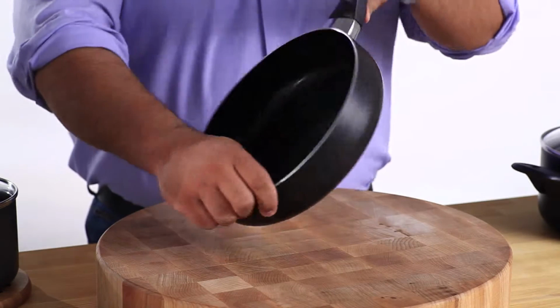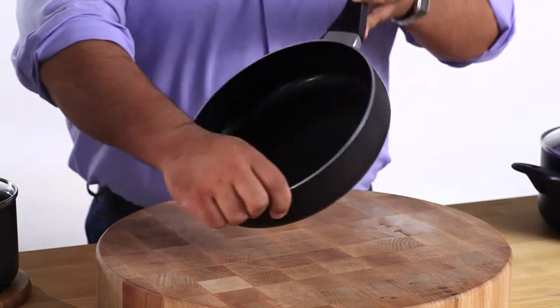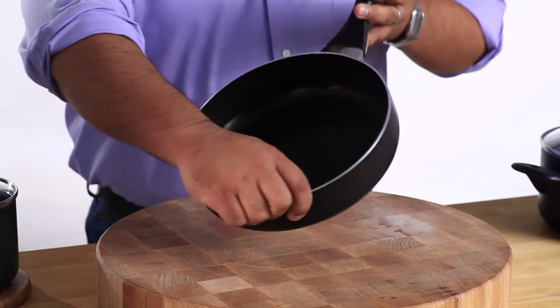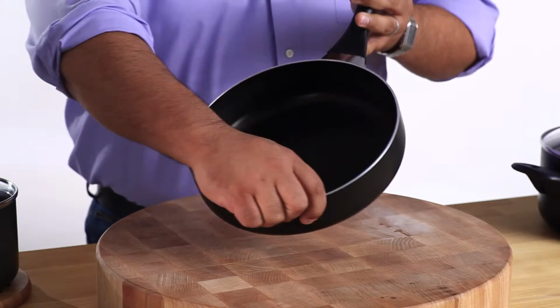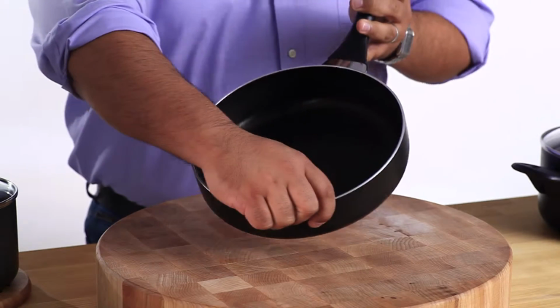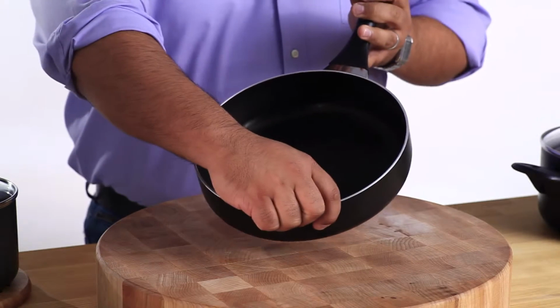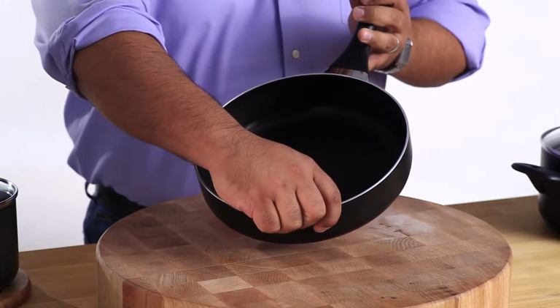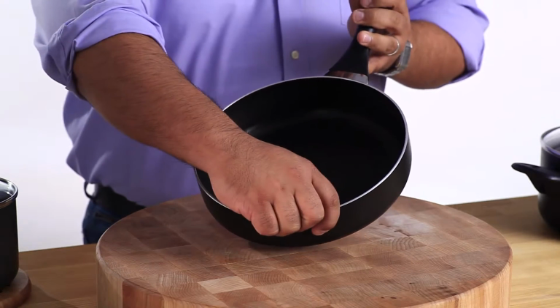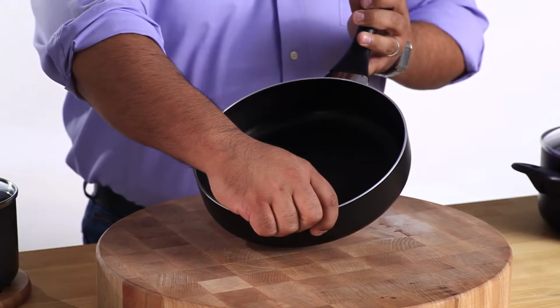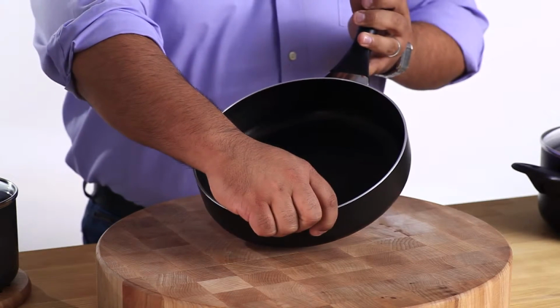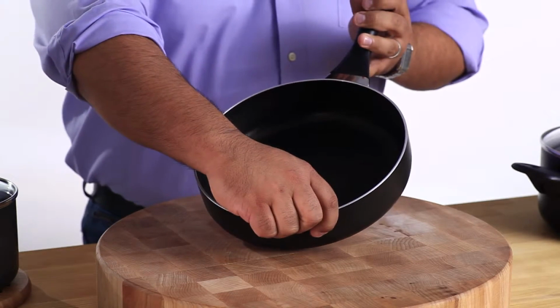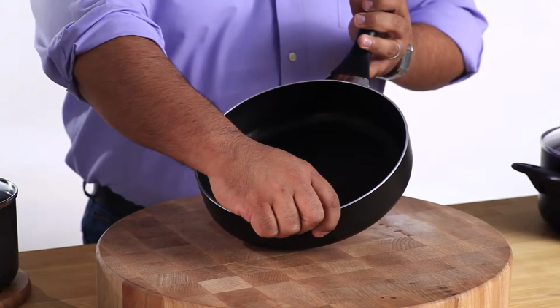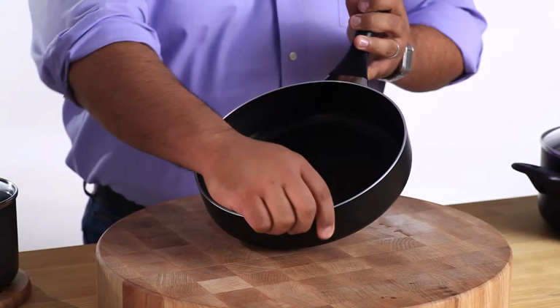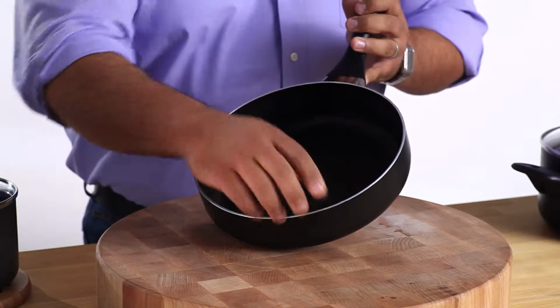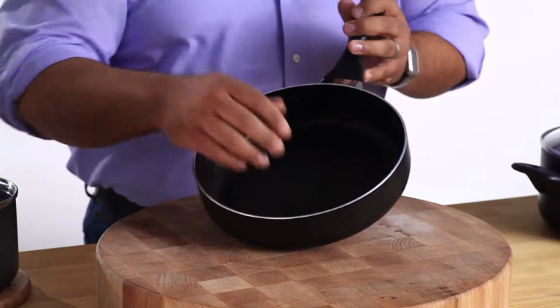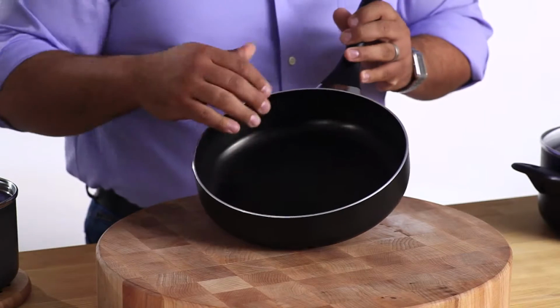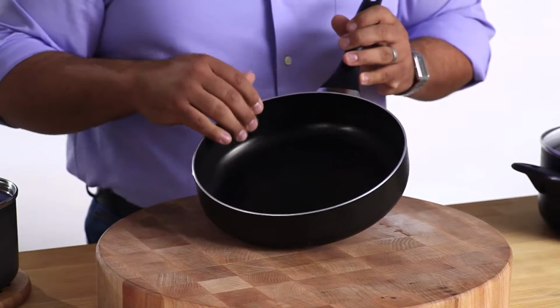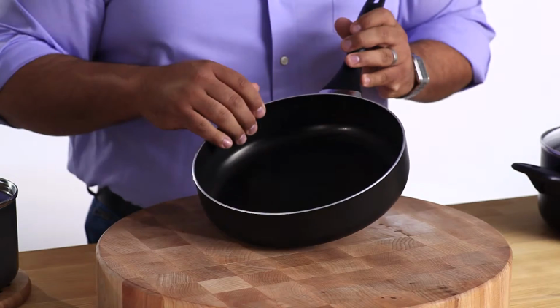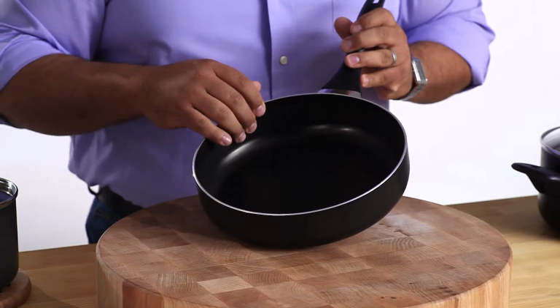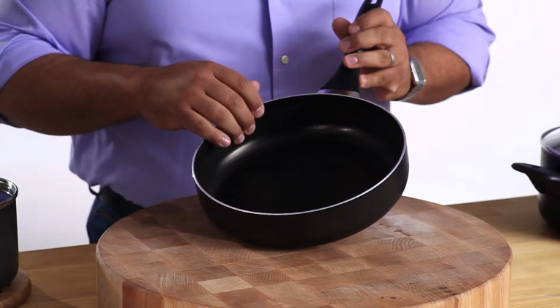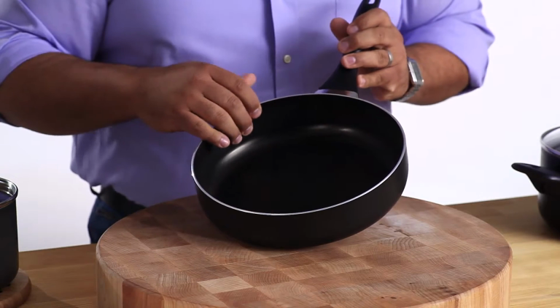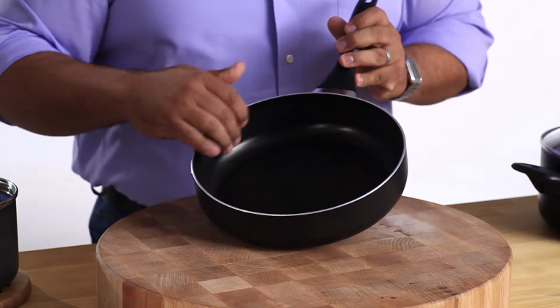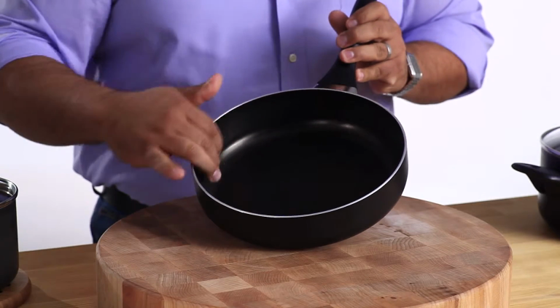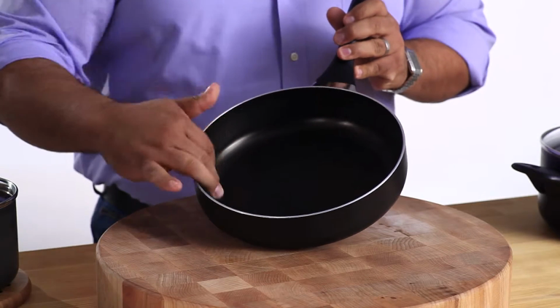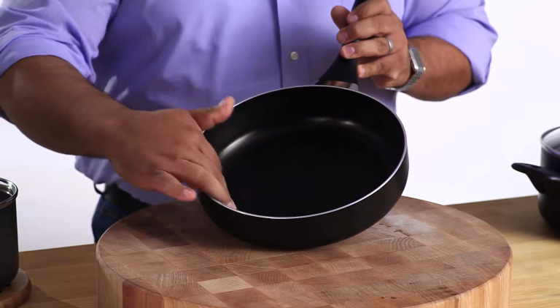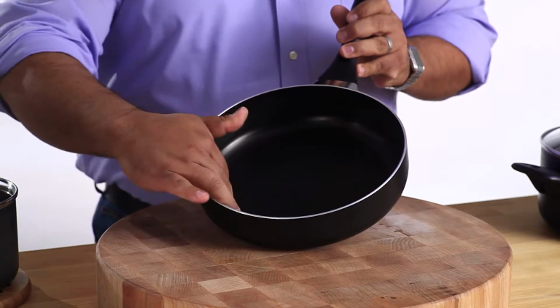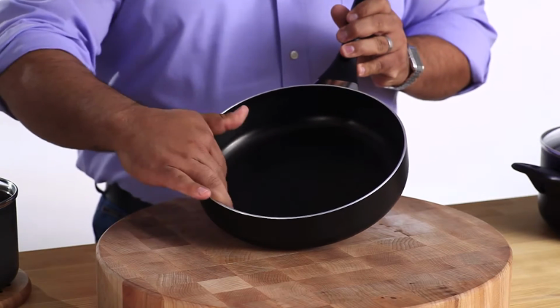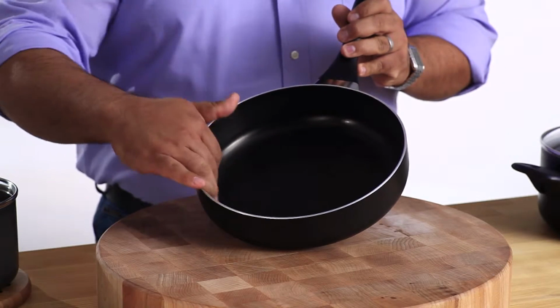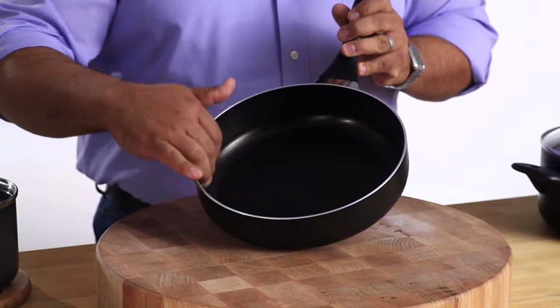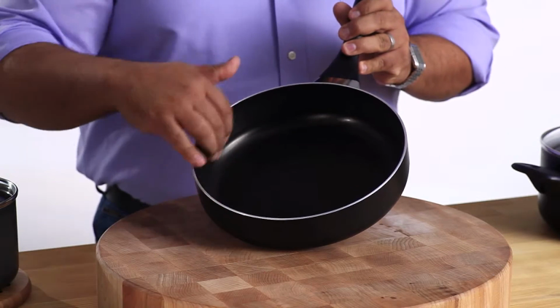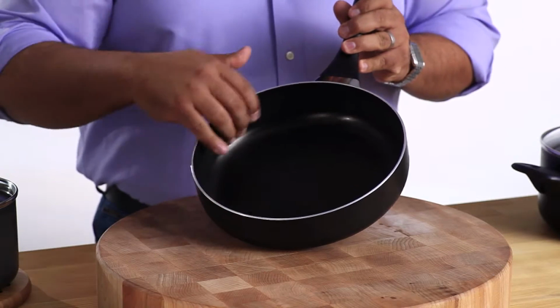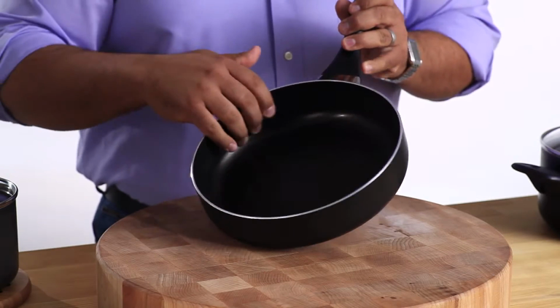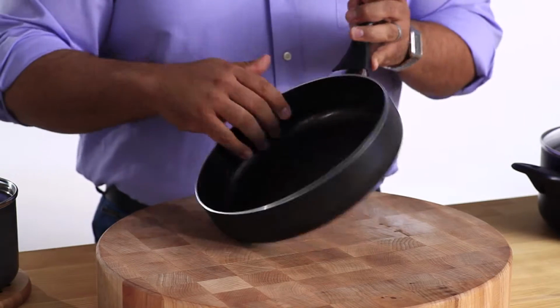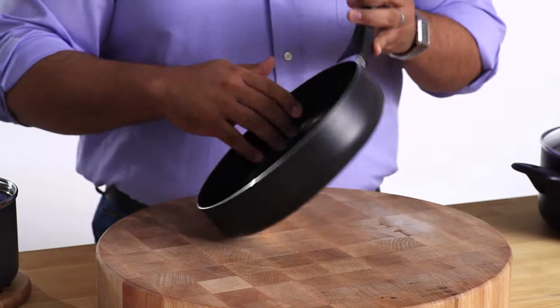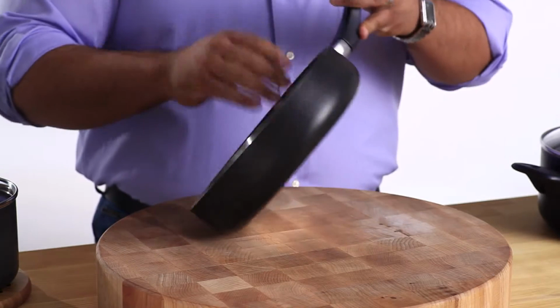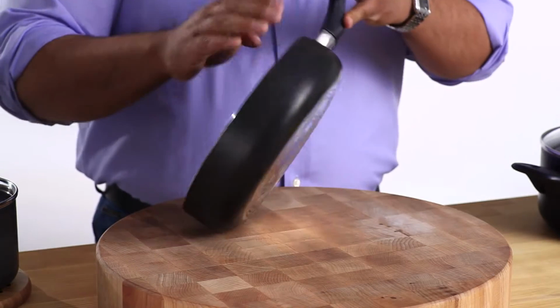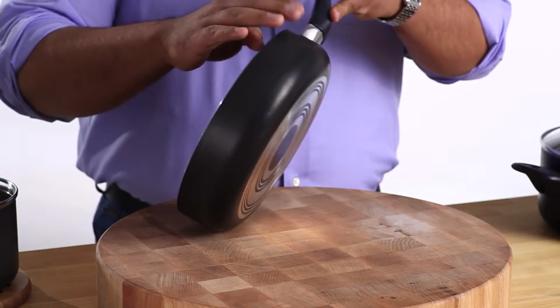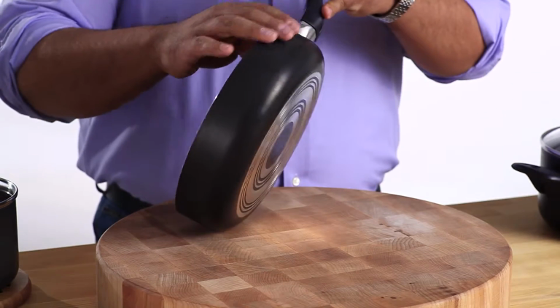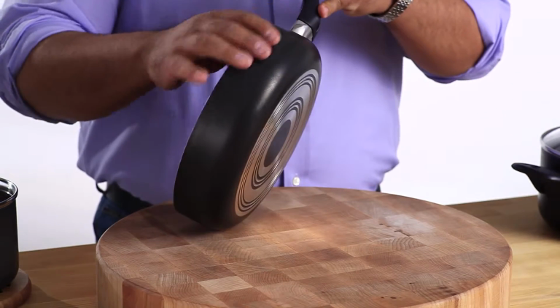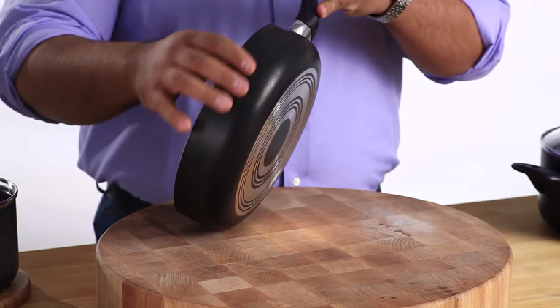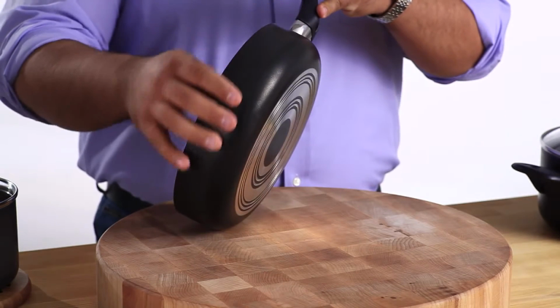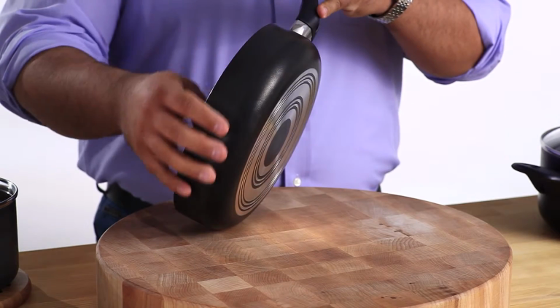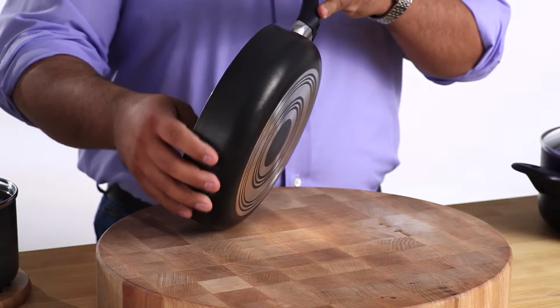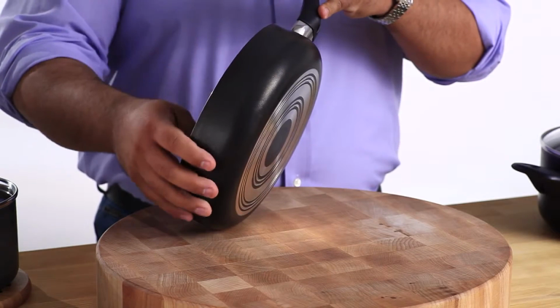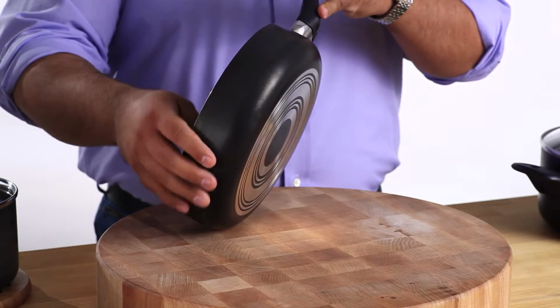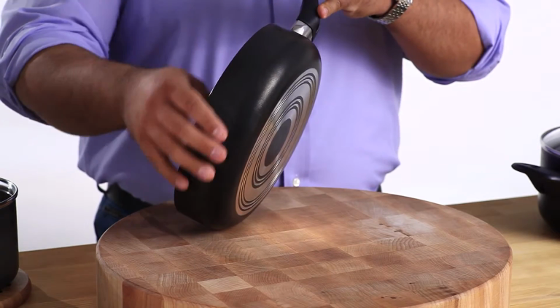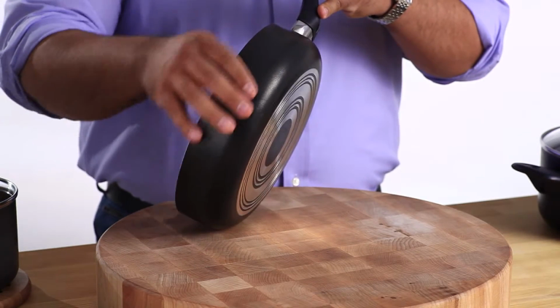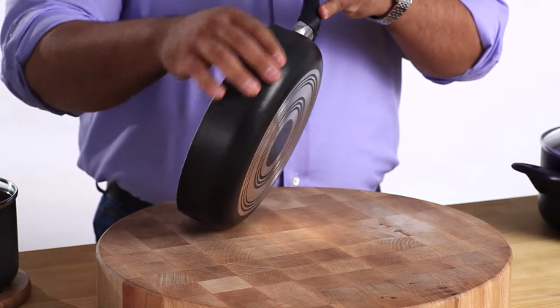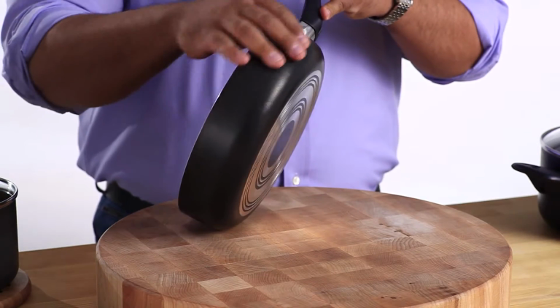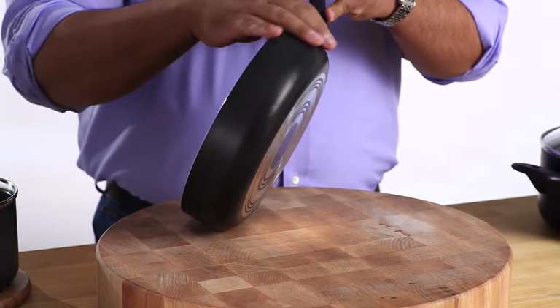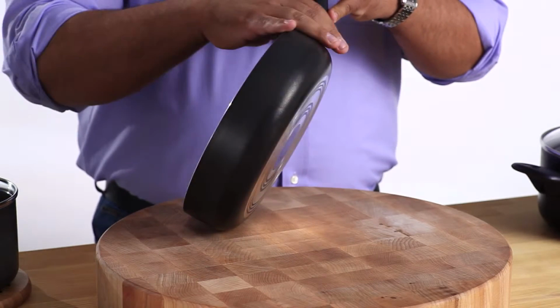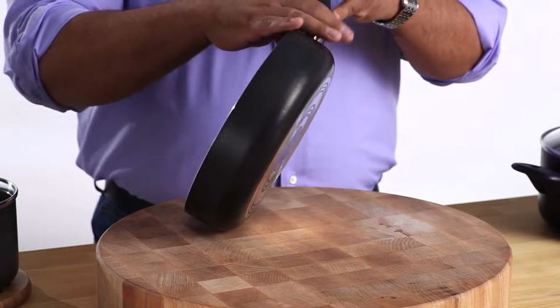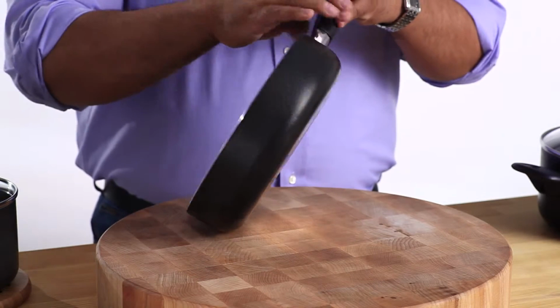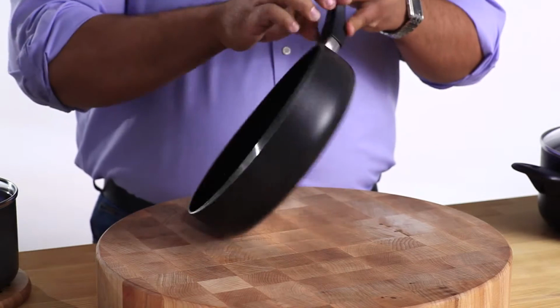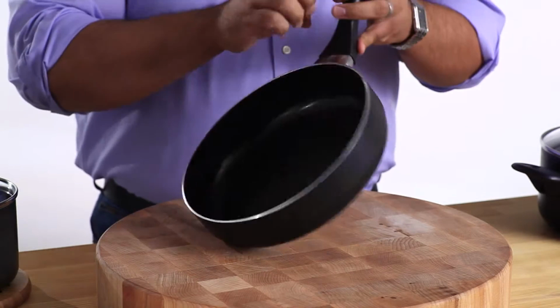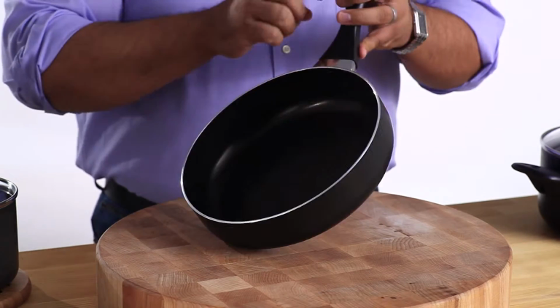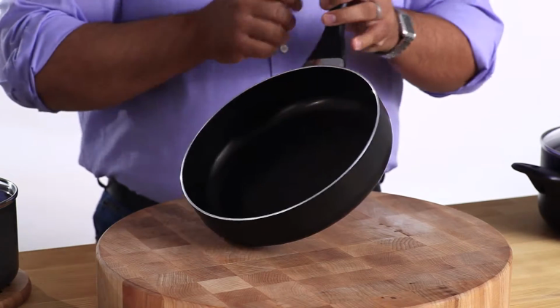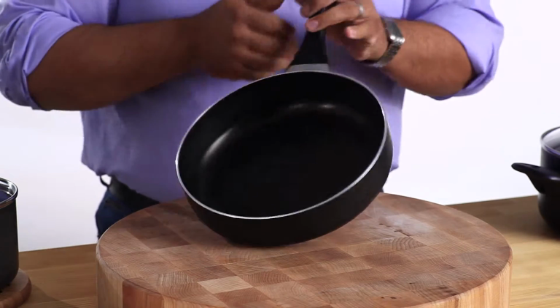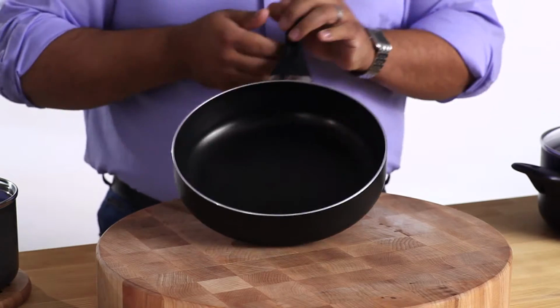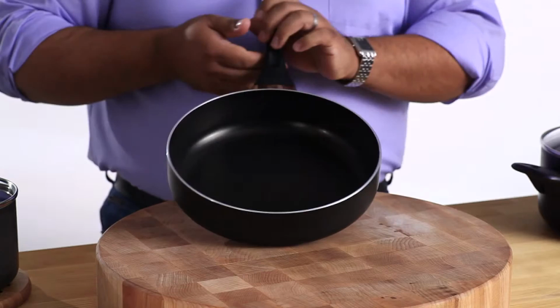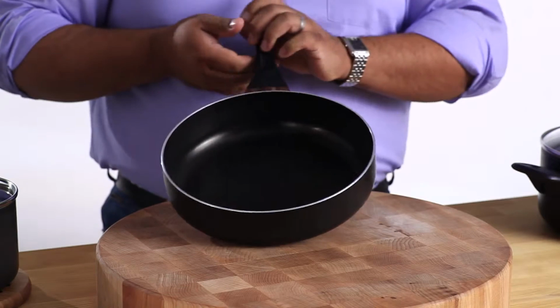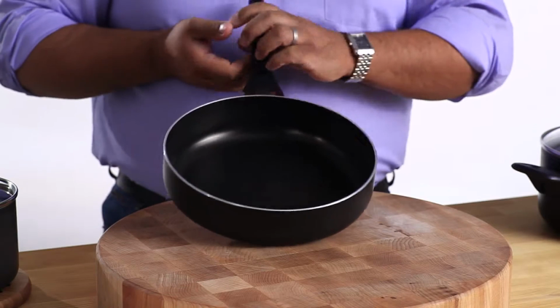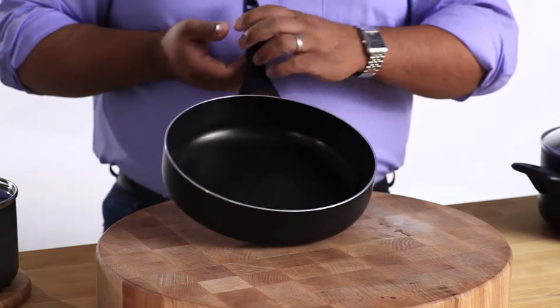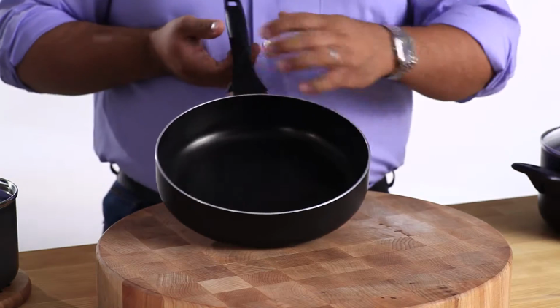Messy cooks have no fear. With non-stick coating inside and out, clean up is super easy. And if you want, you can even put it in the dishwasher.